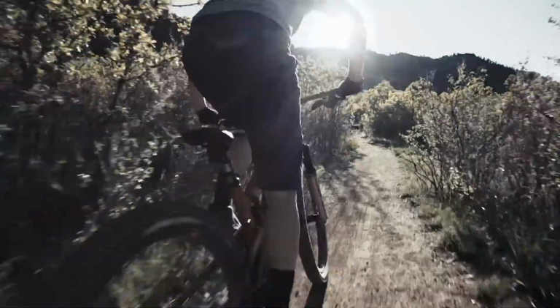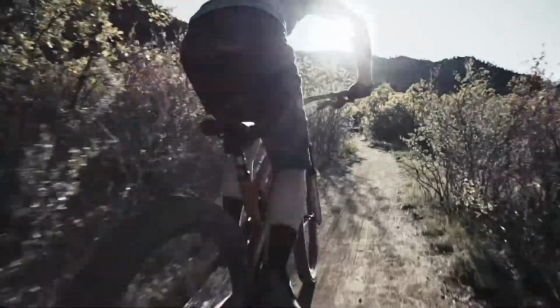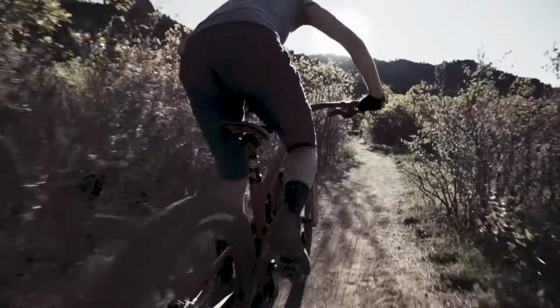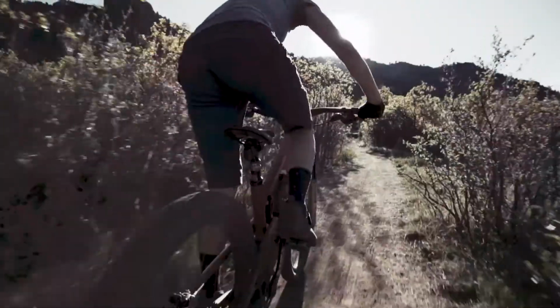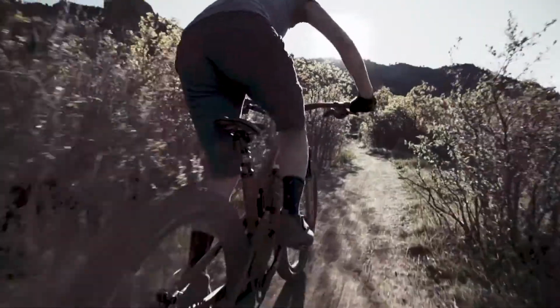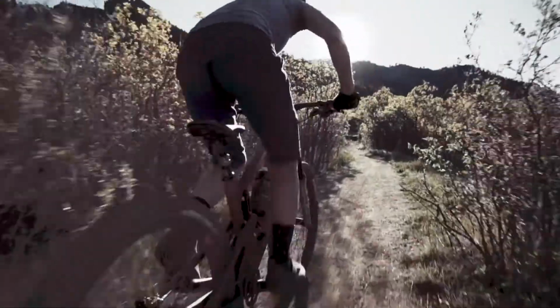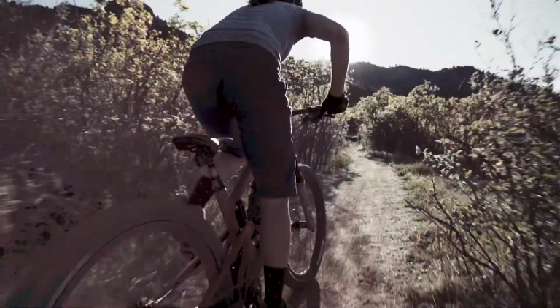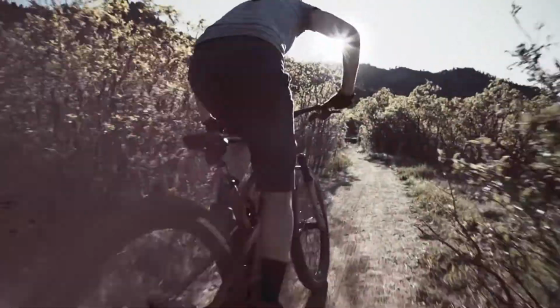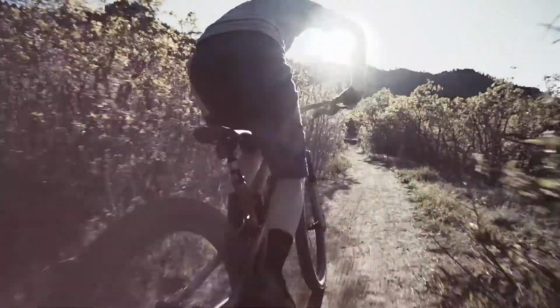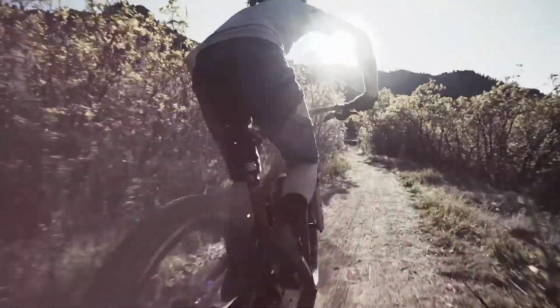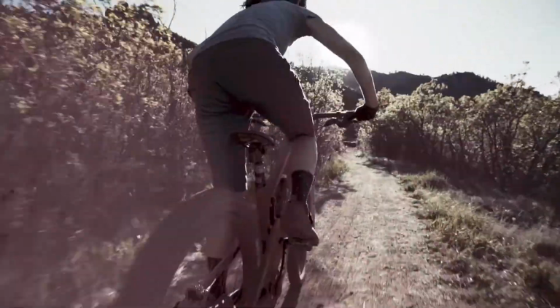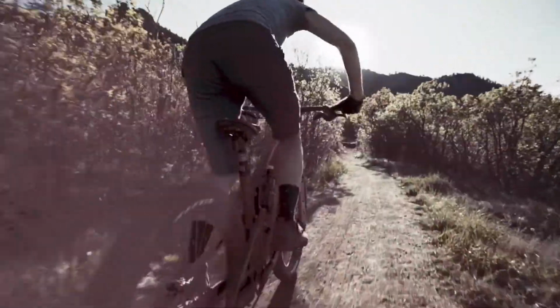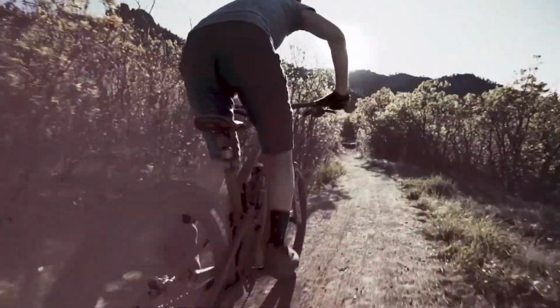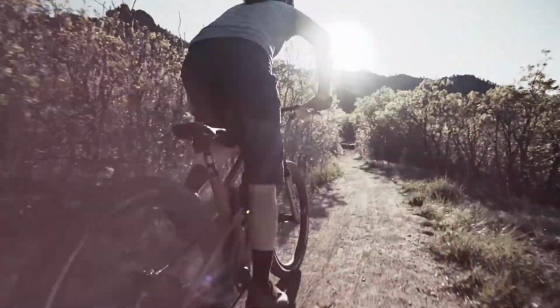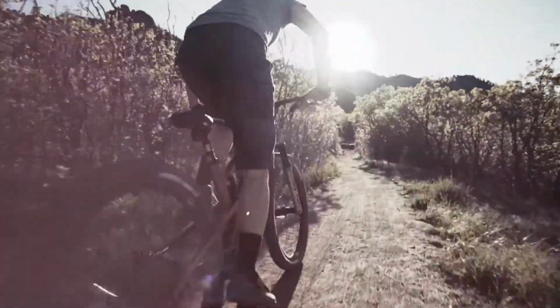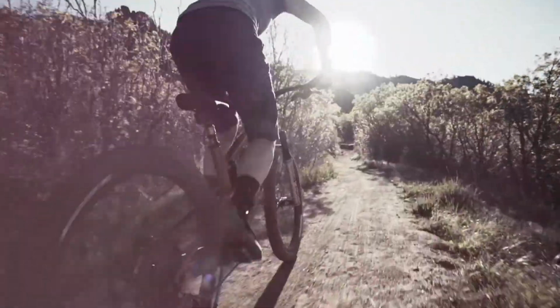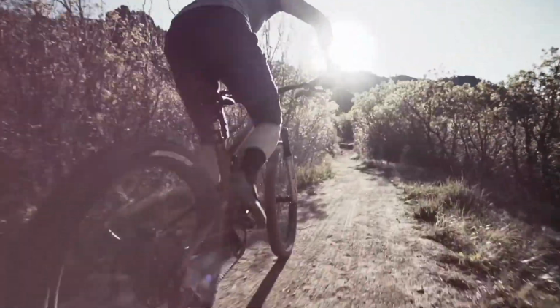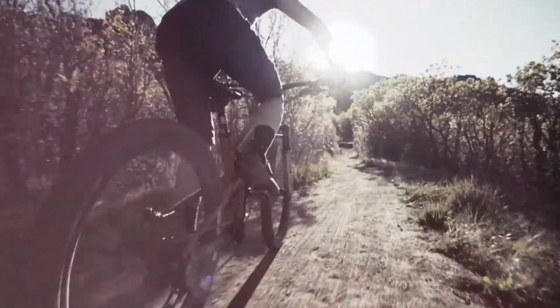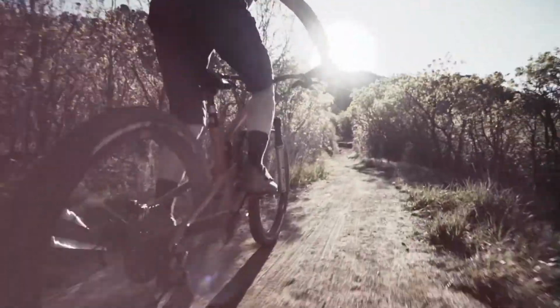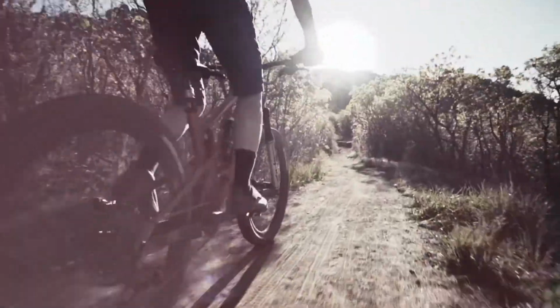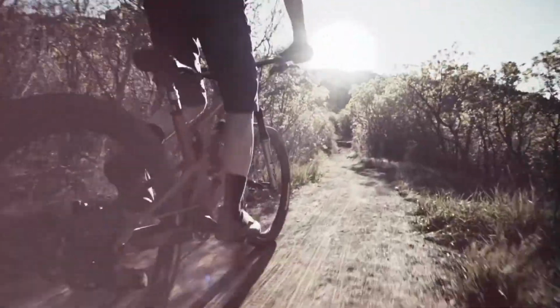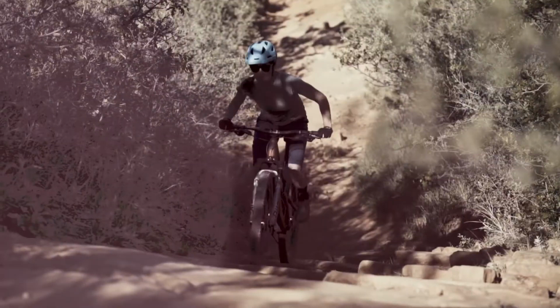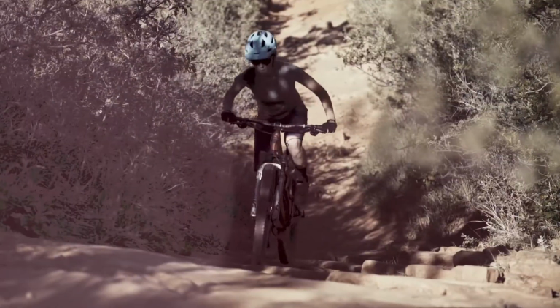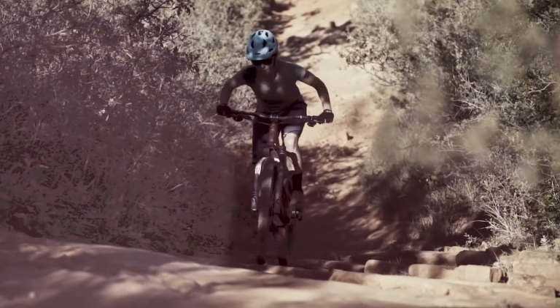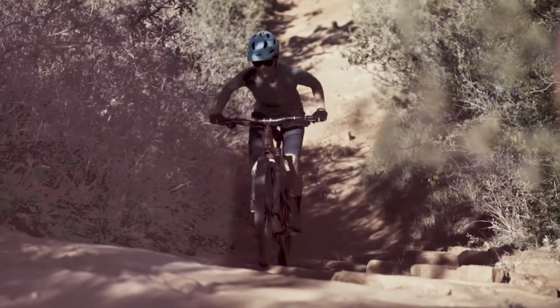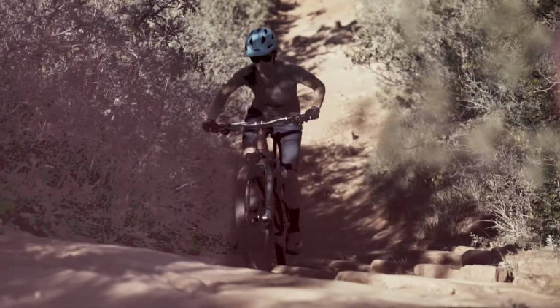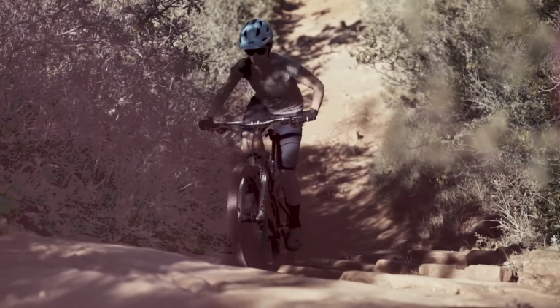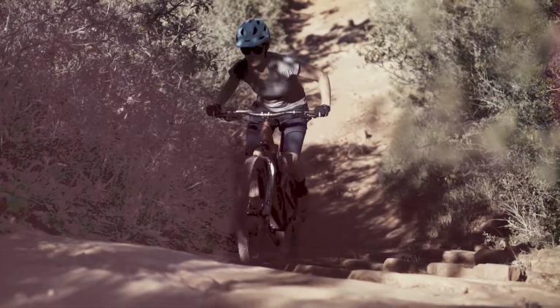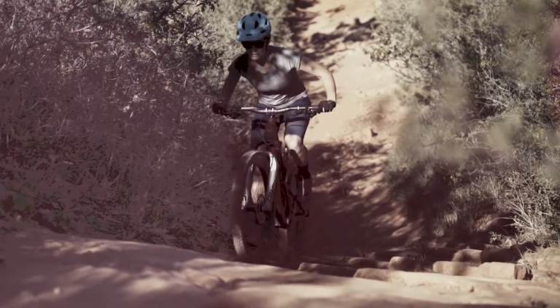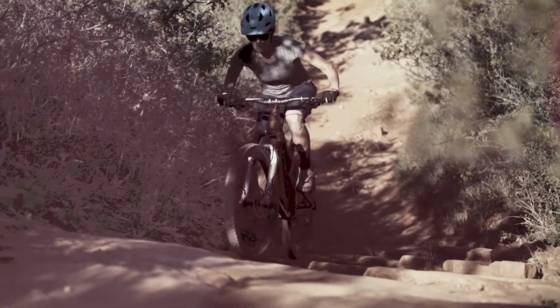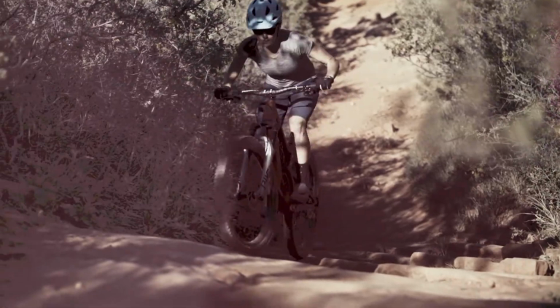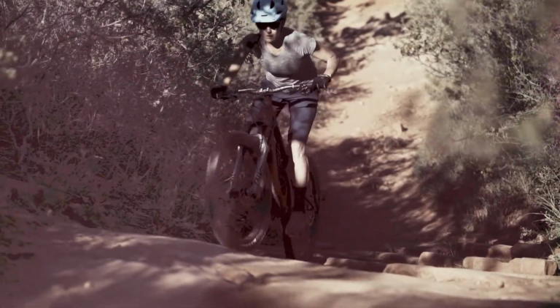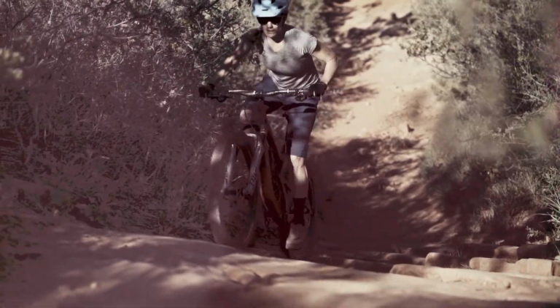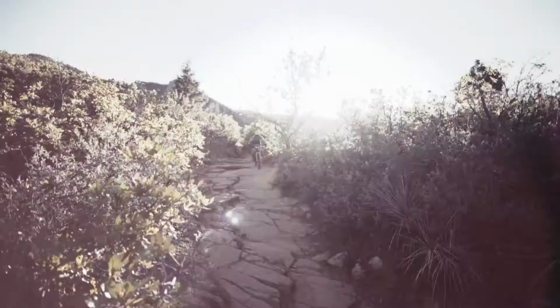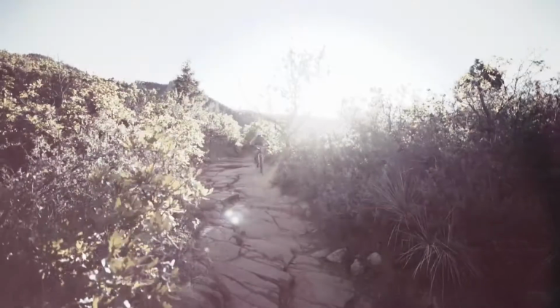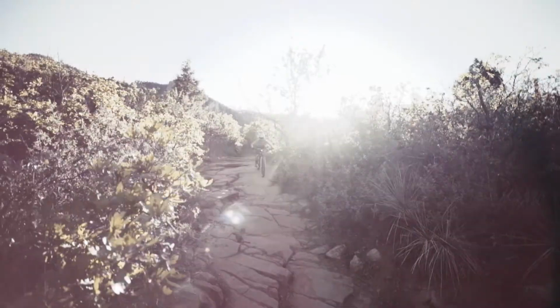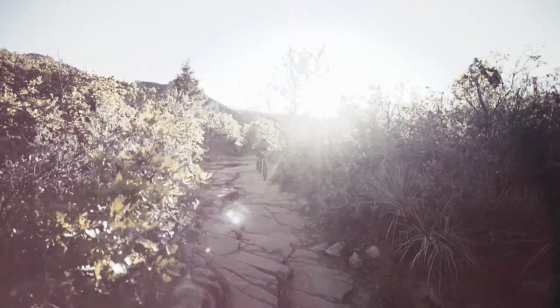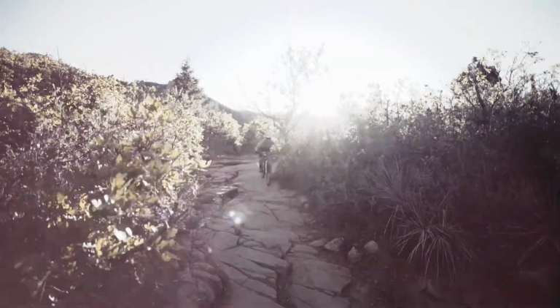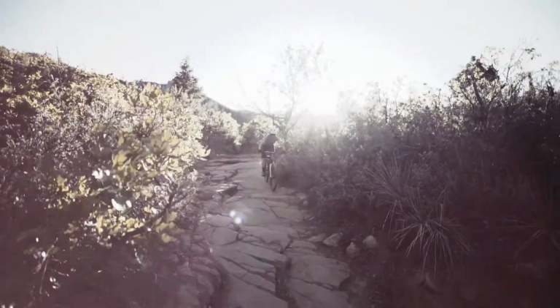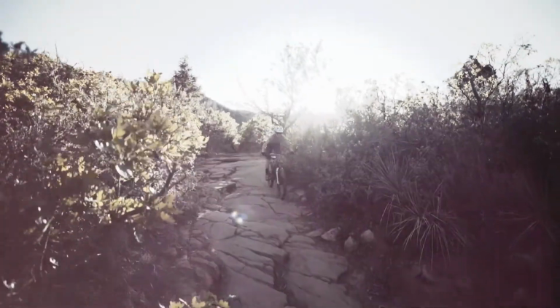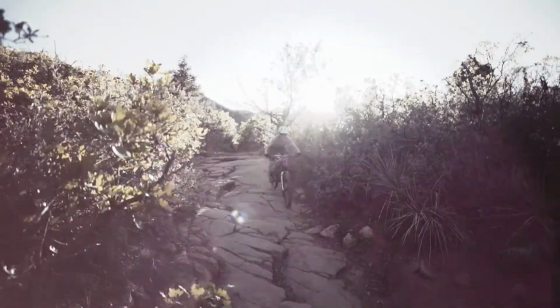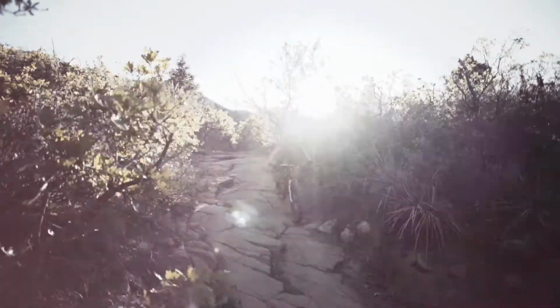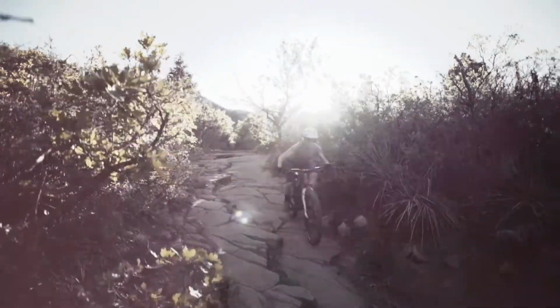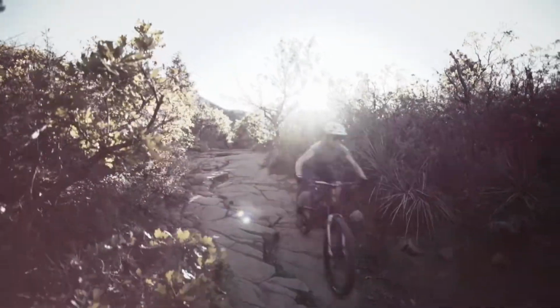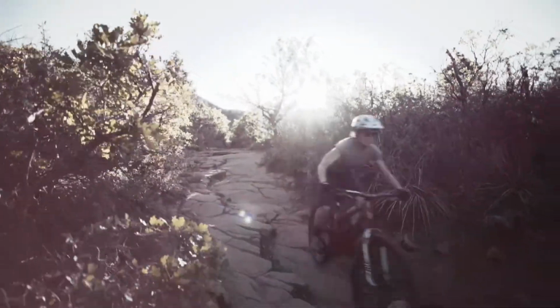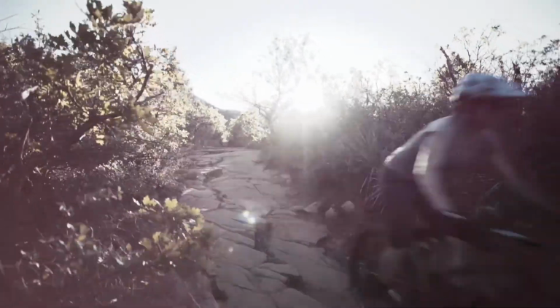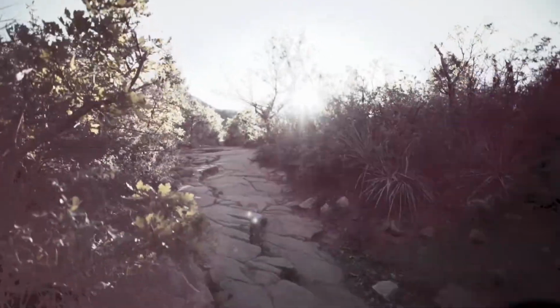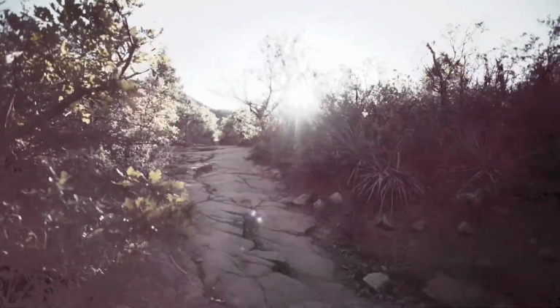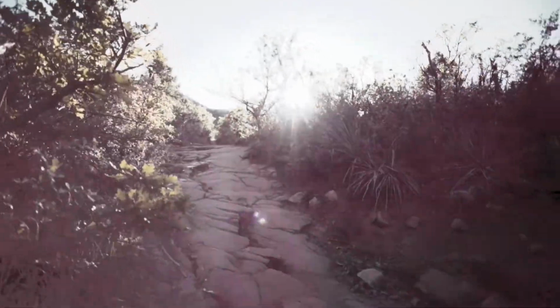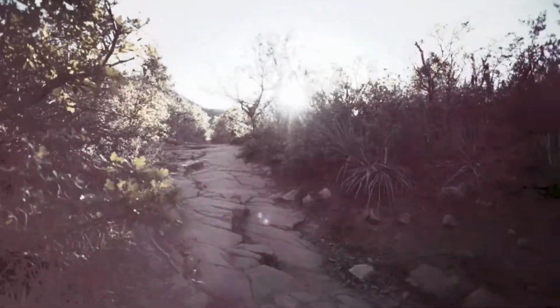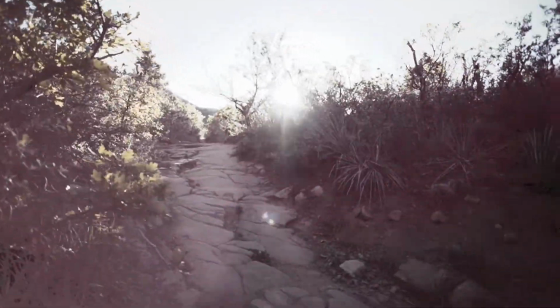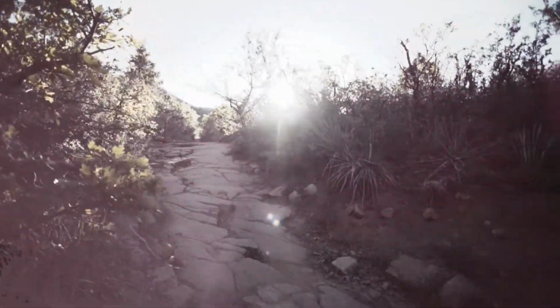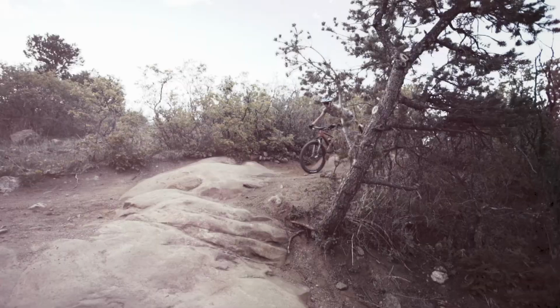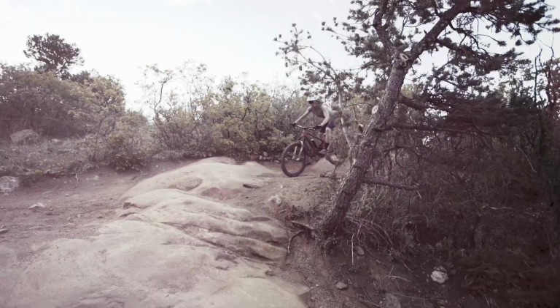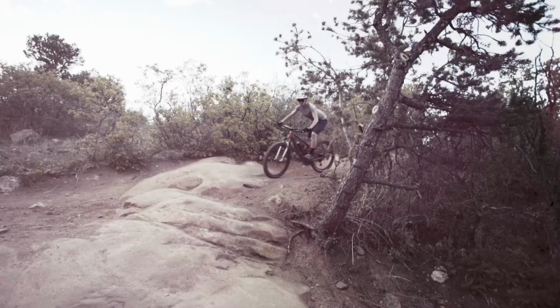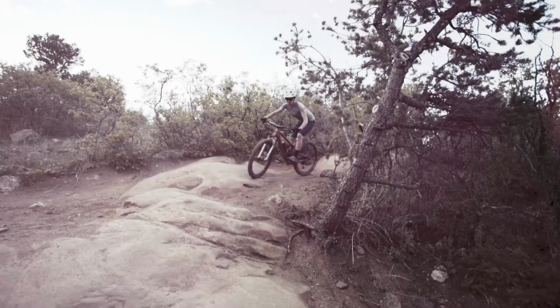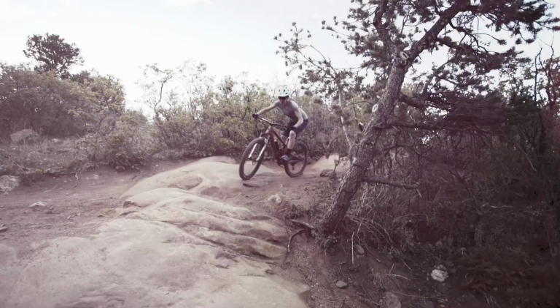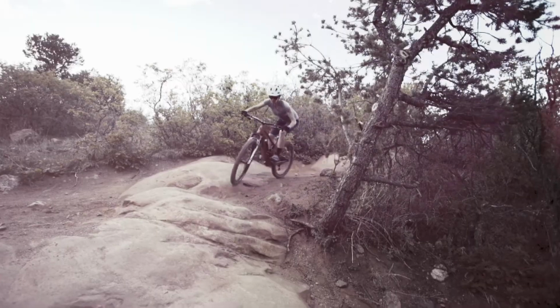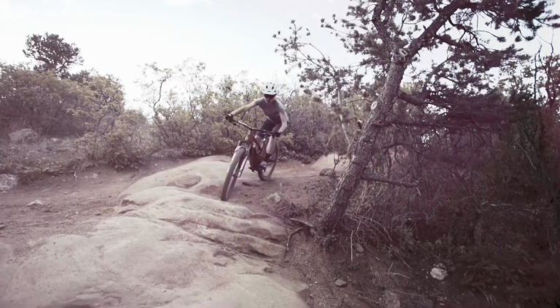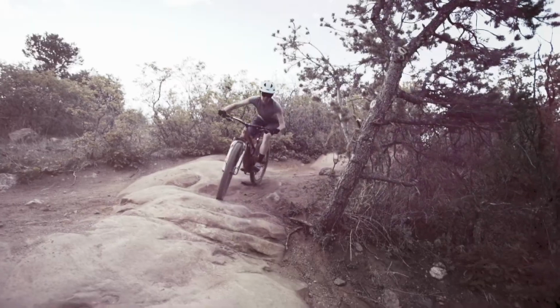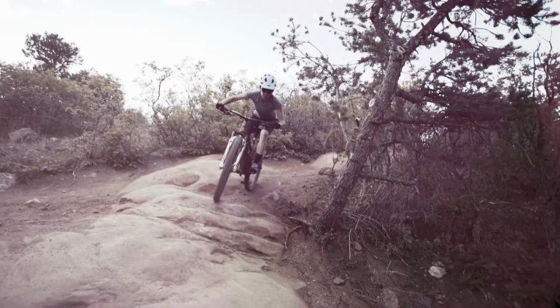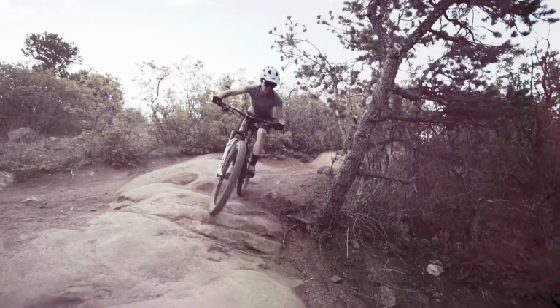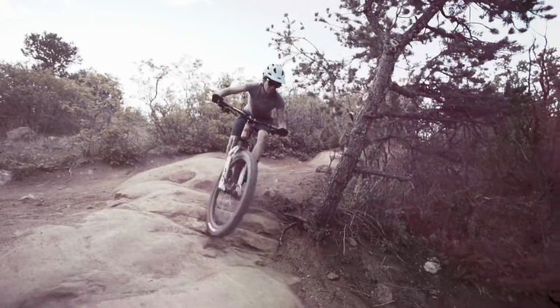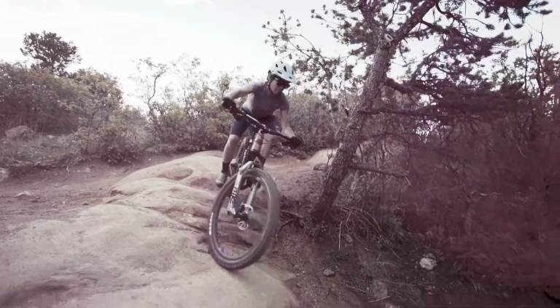We want to be efficient when we're climbing, yet when we turn the bike downhill we want to make sure that we're using all of our travel.